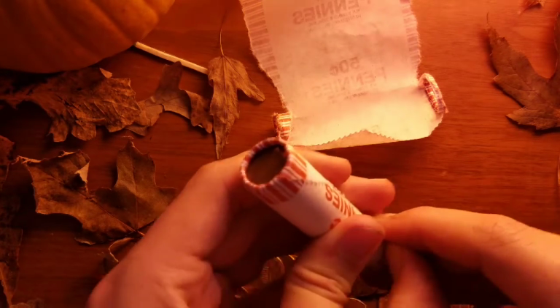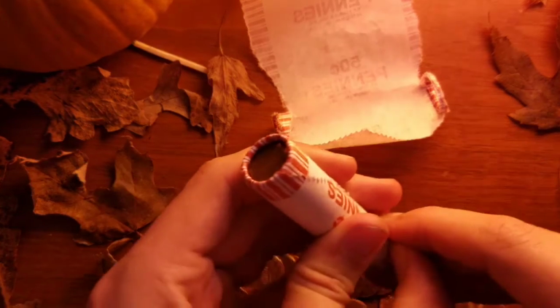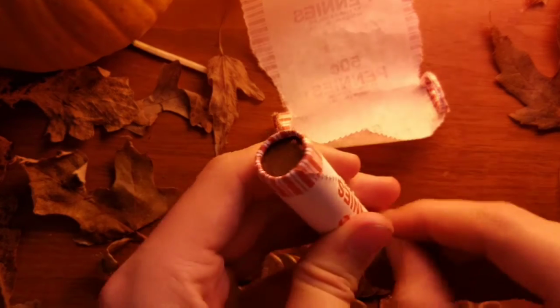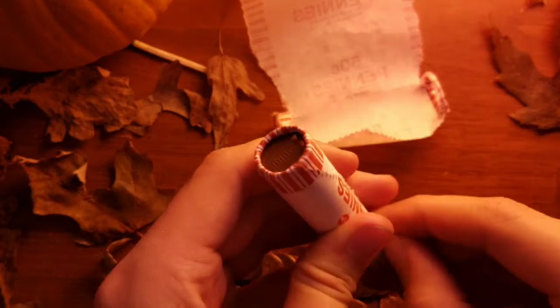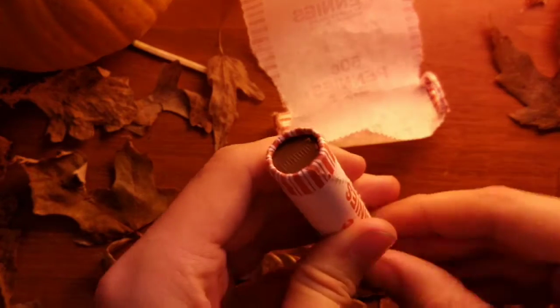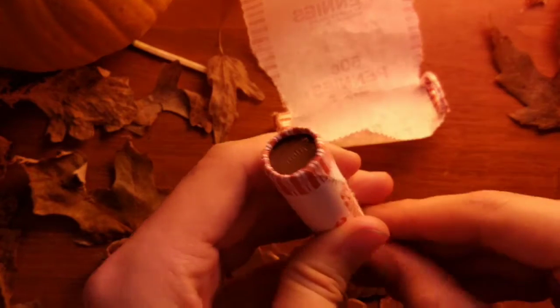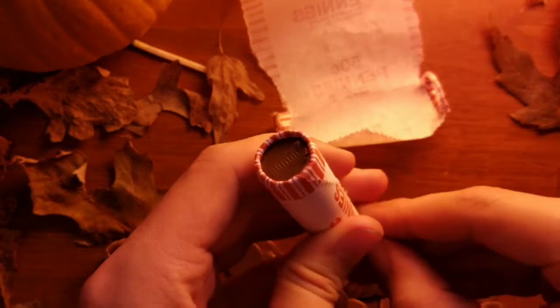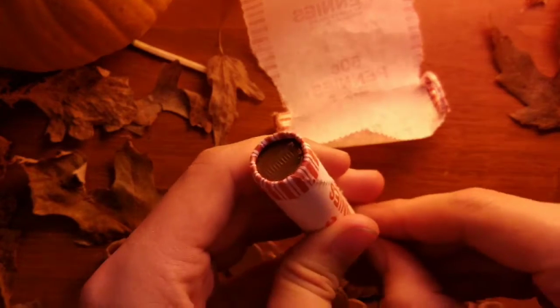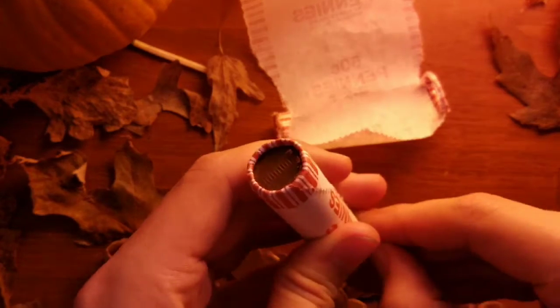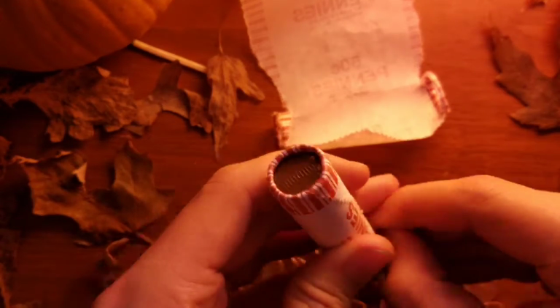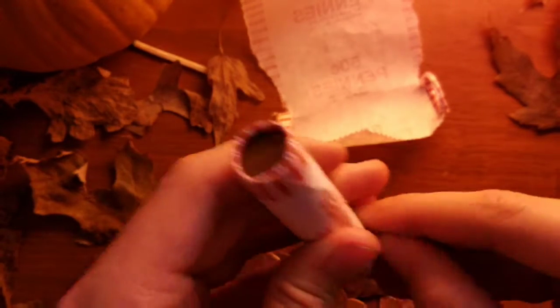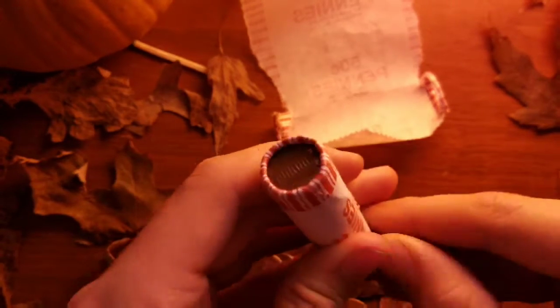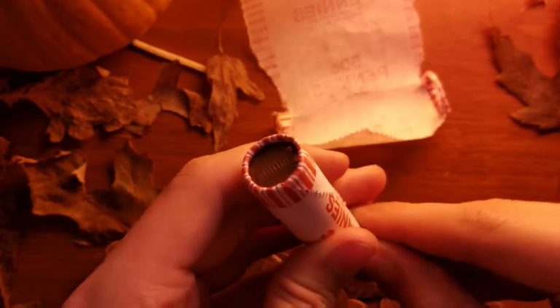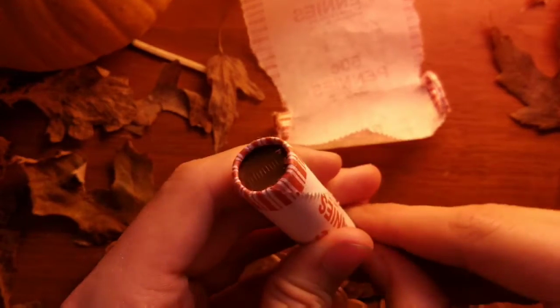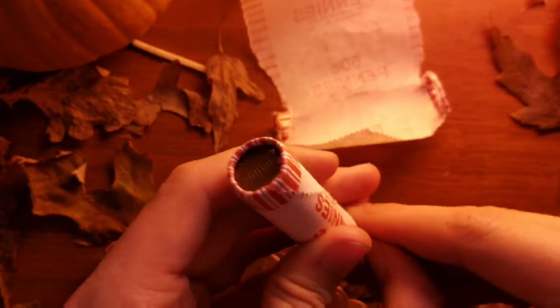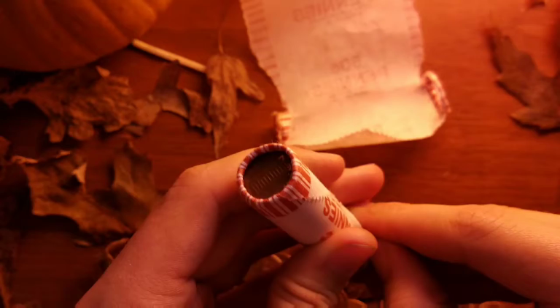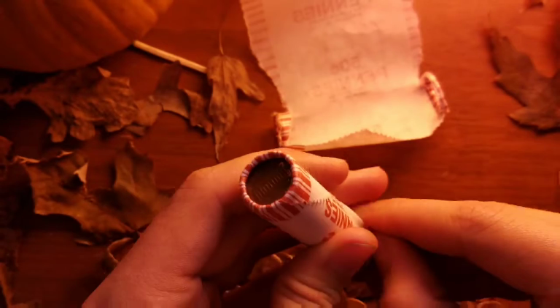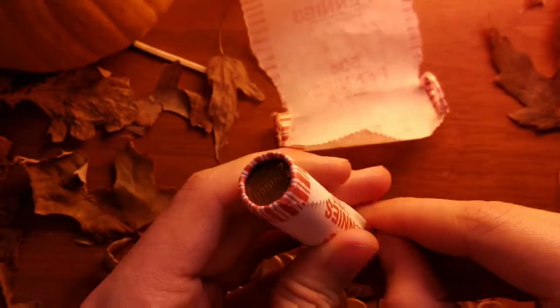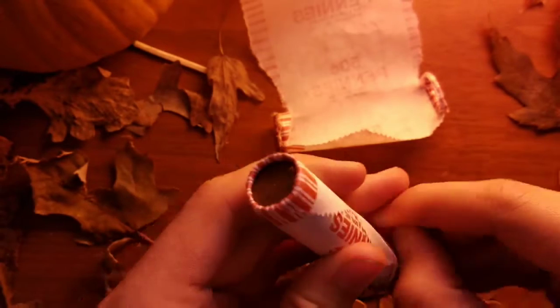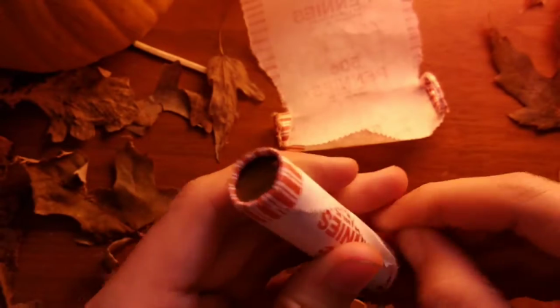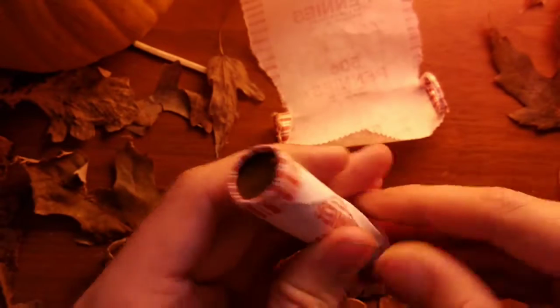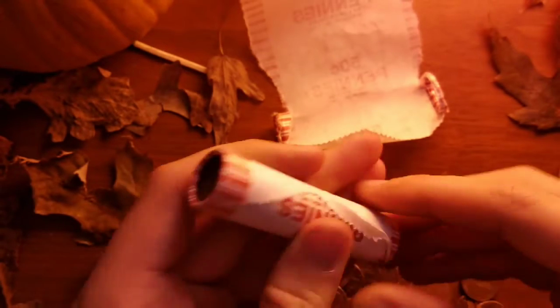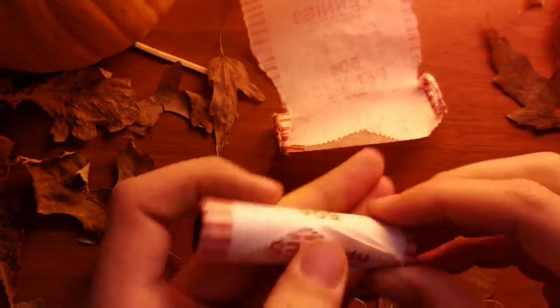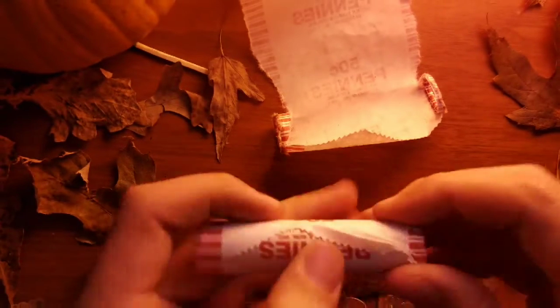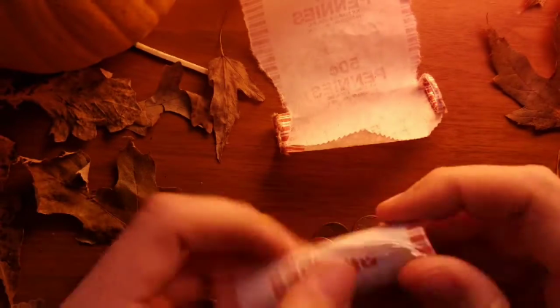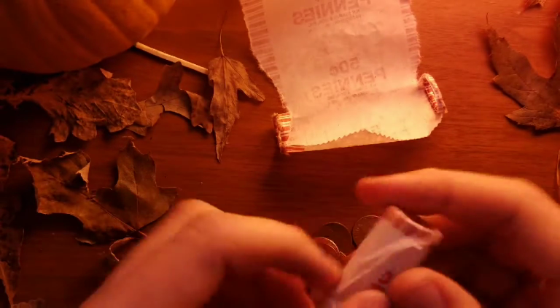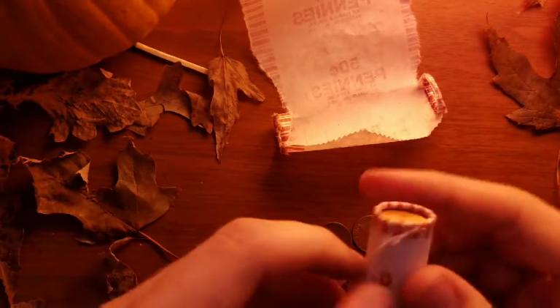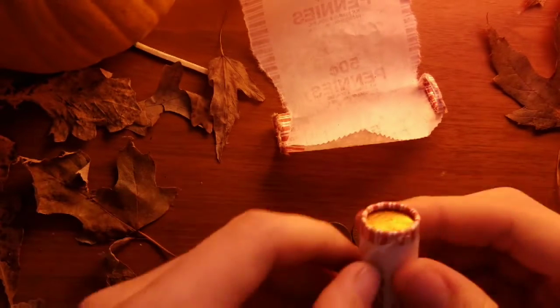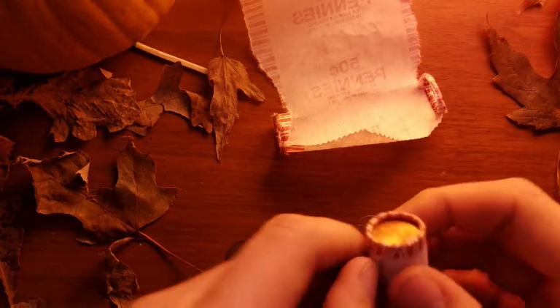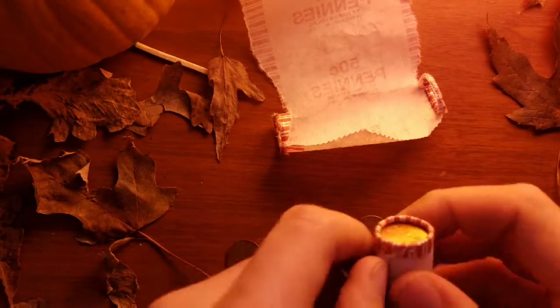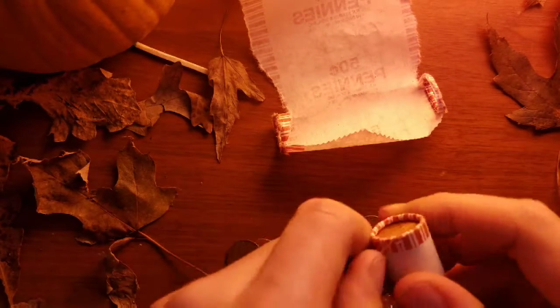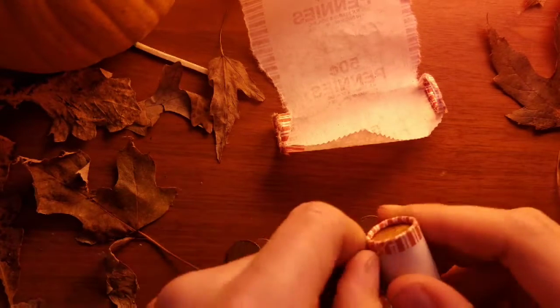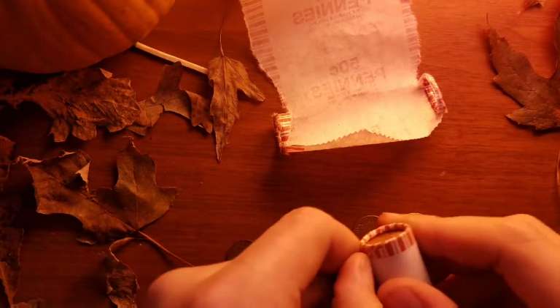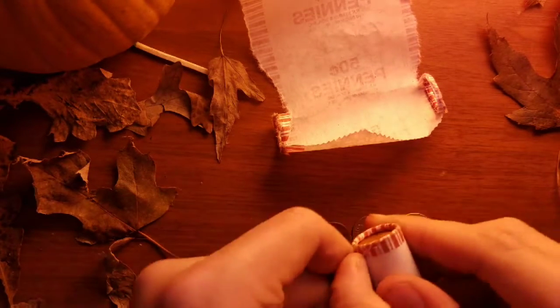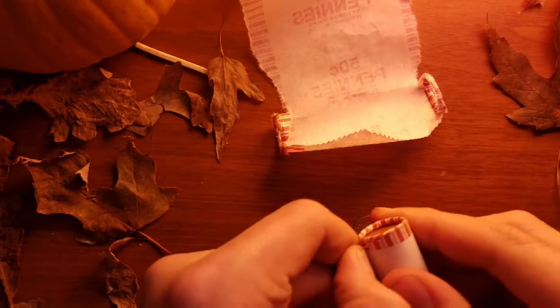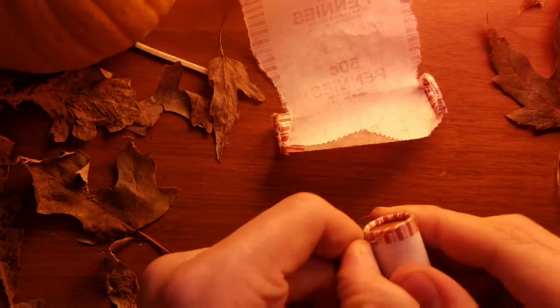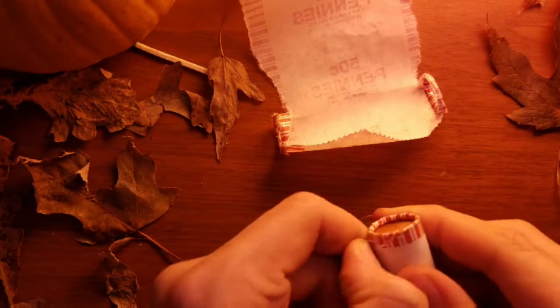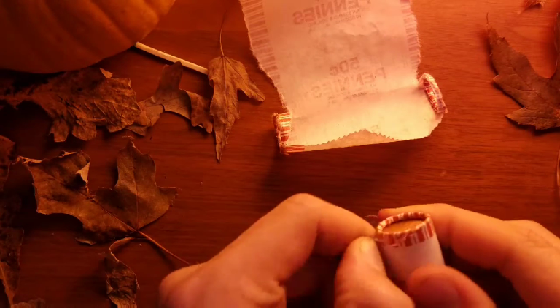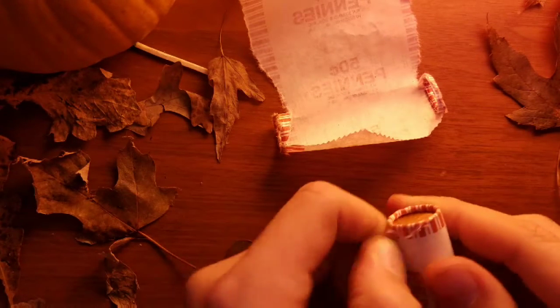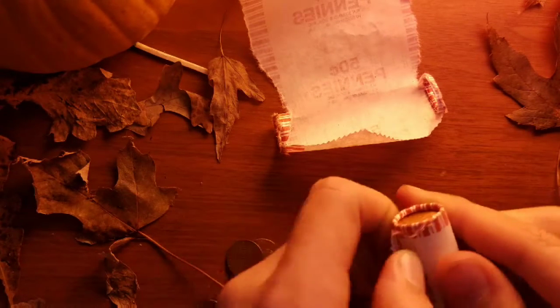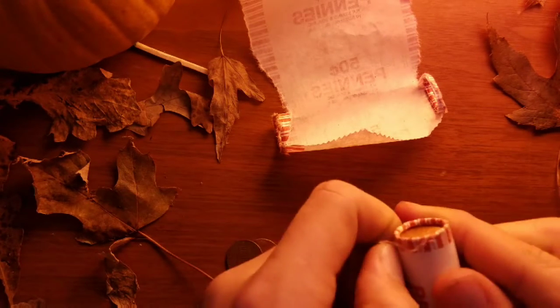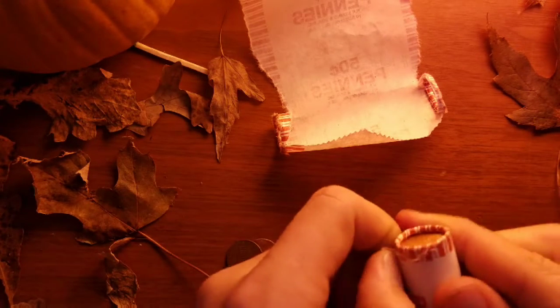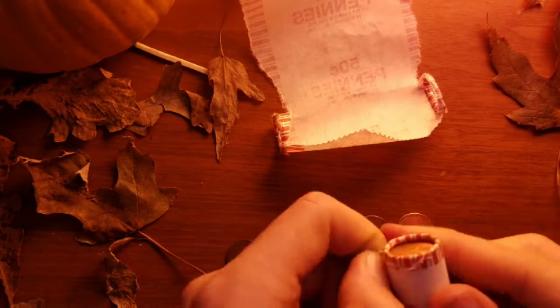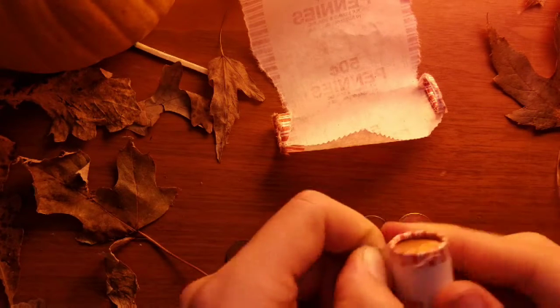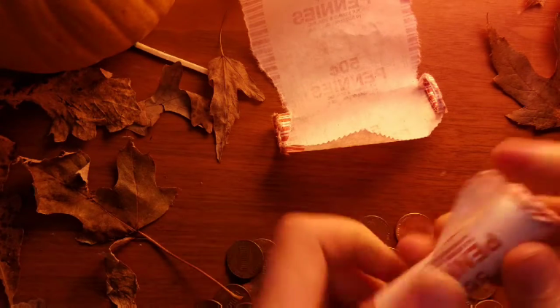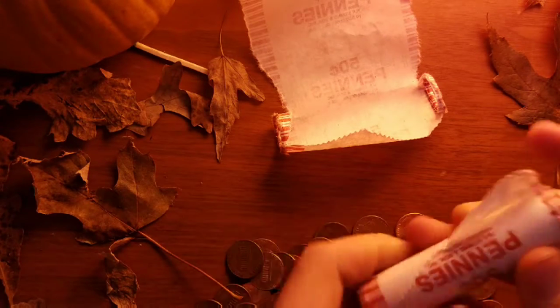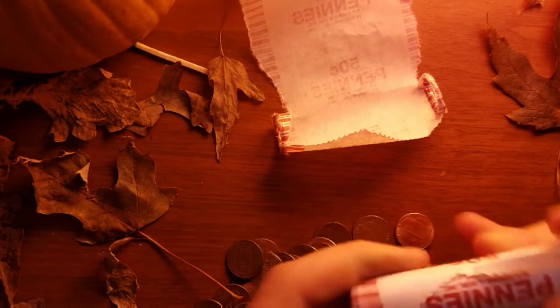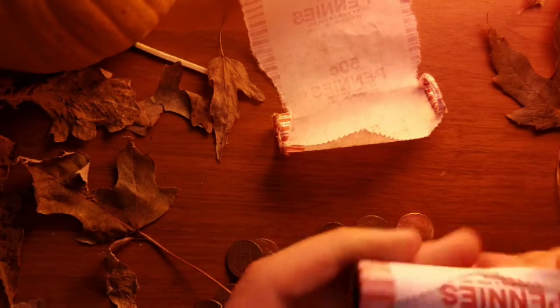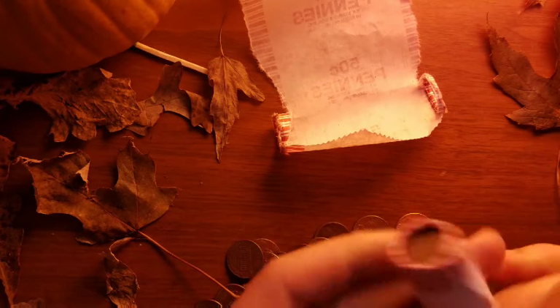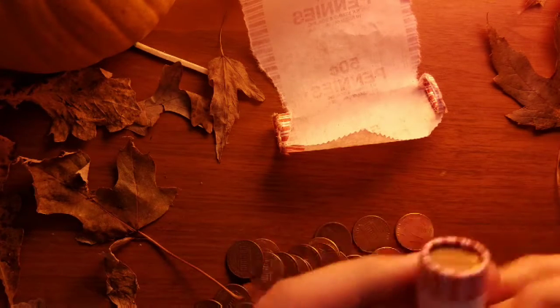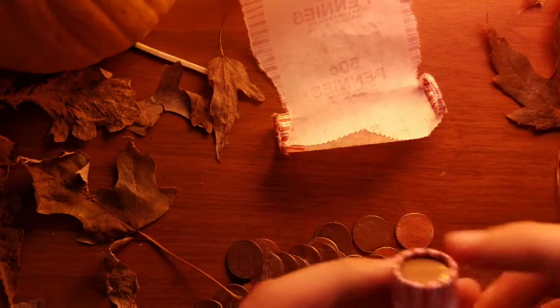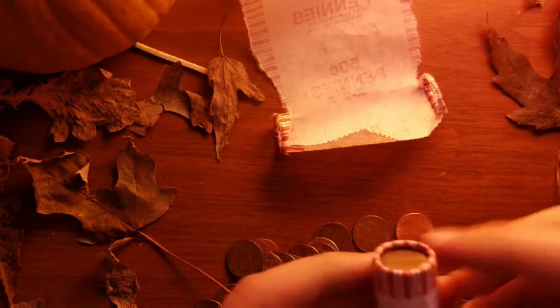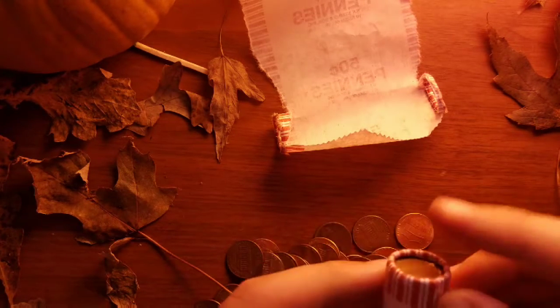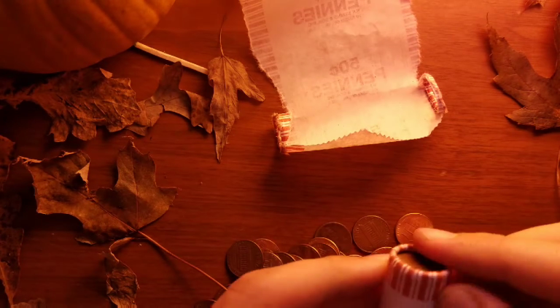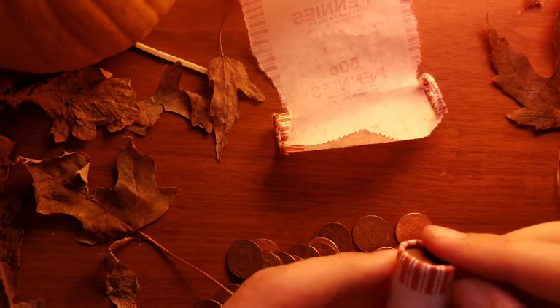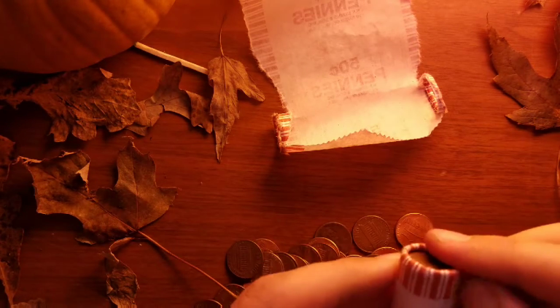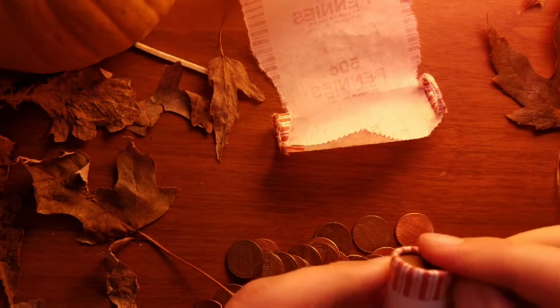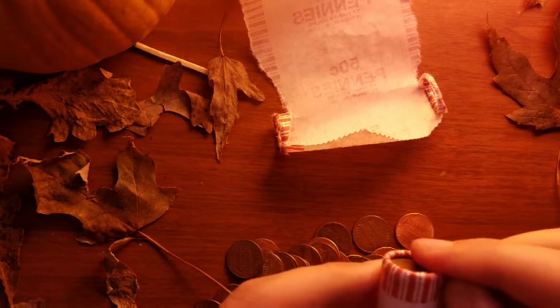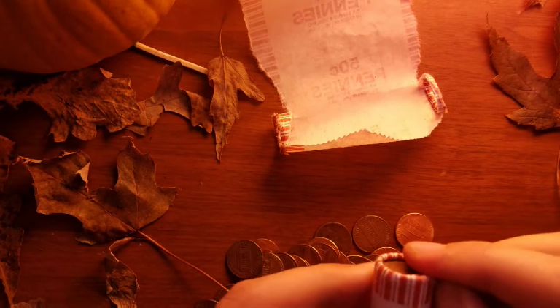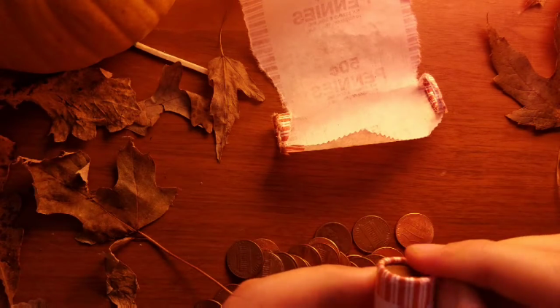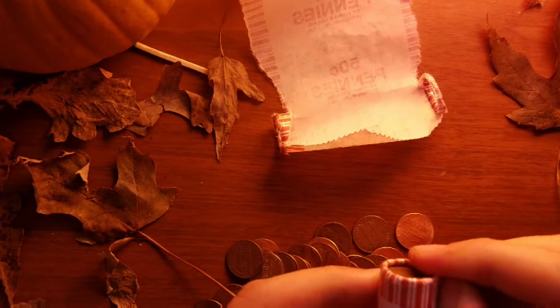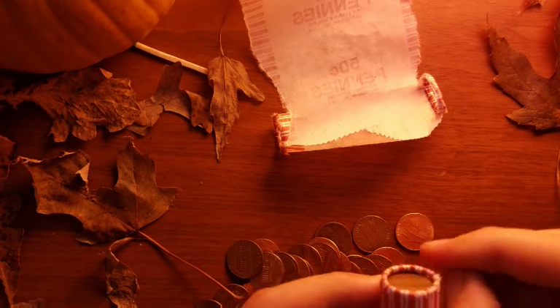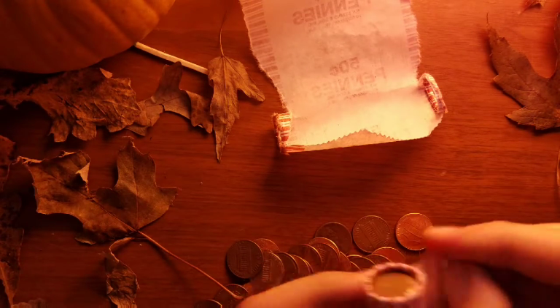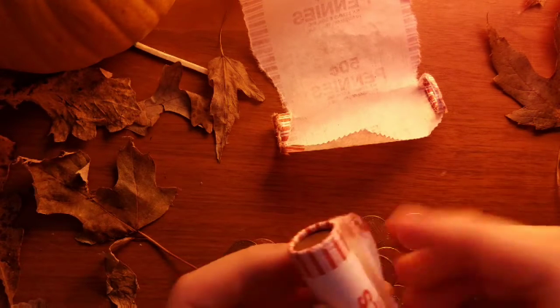Oh, that was disappointing. That roll got three 59s. I wish they were 39s, but no.